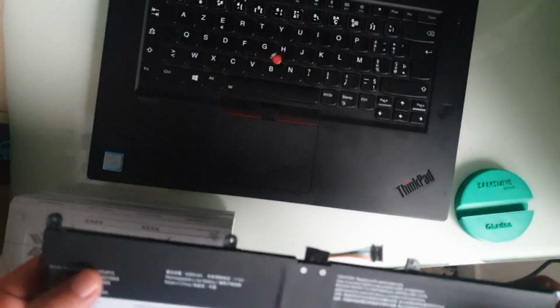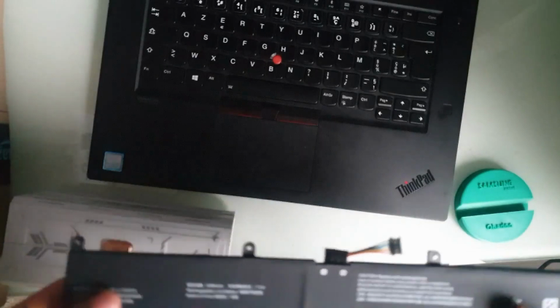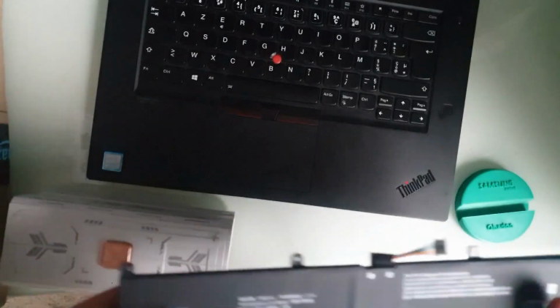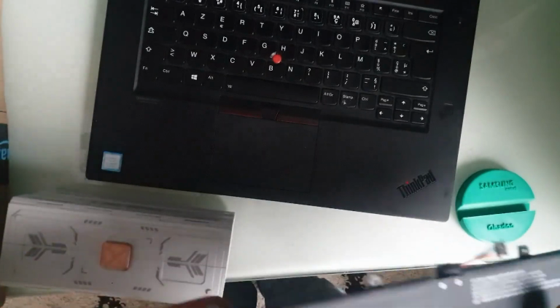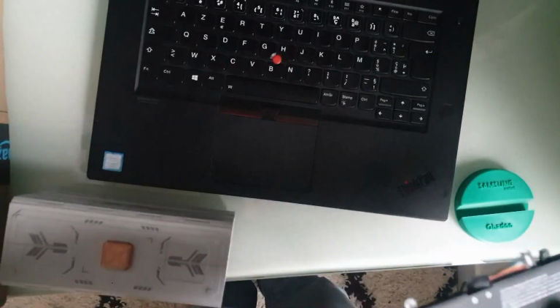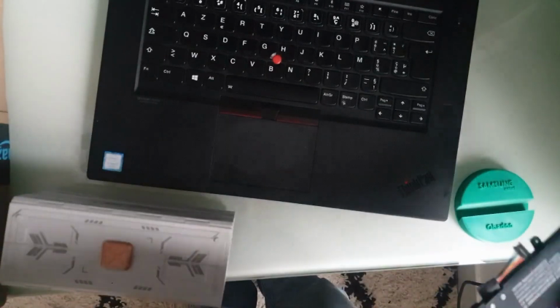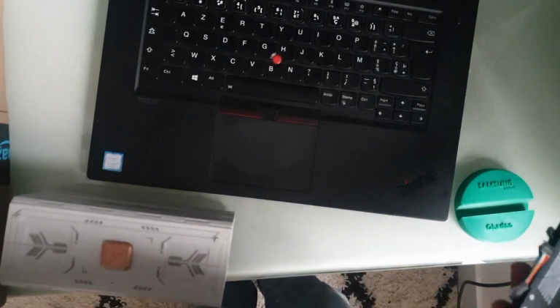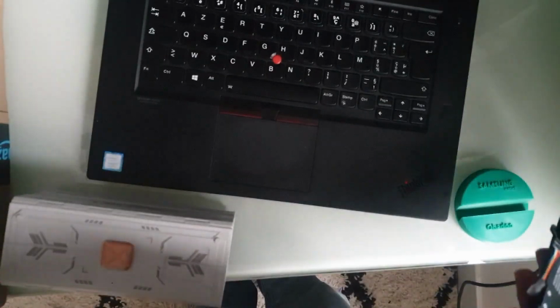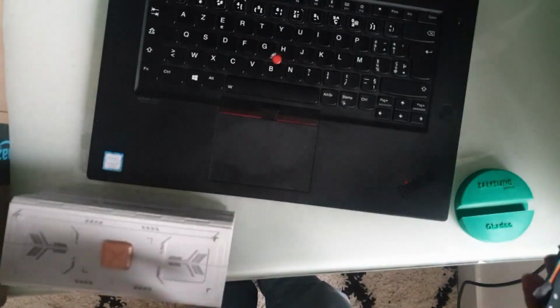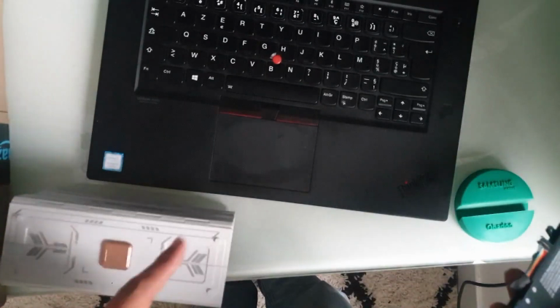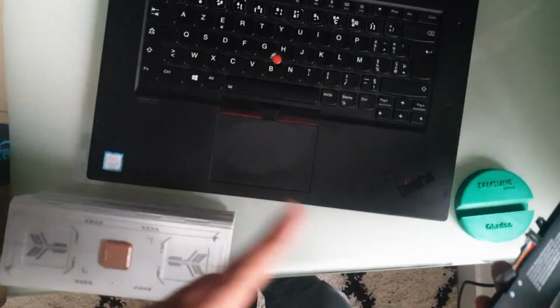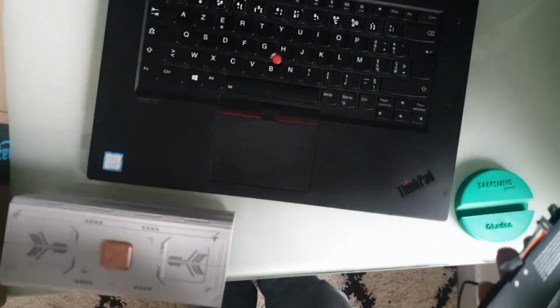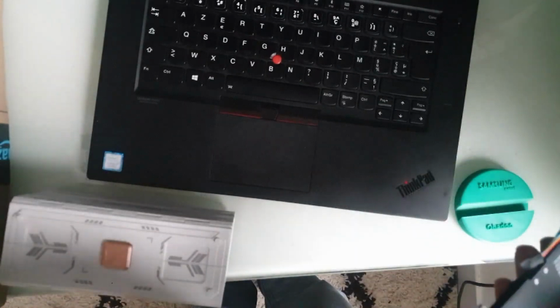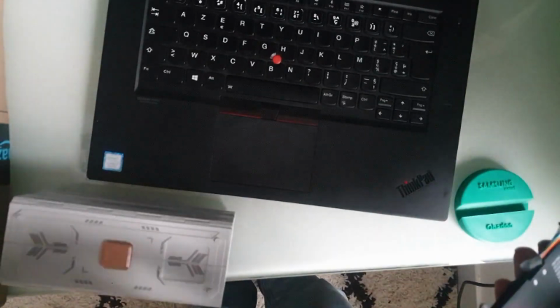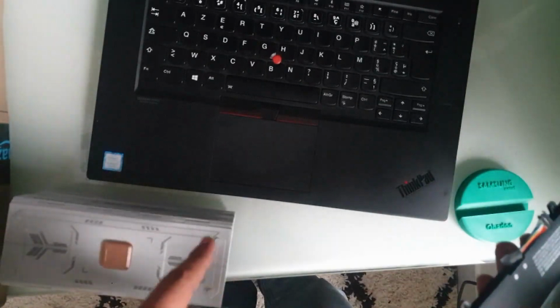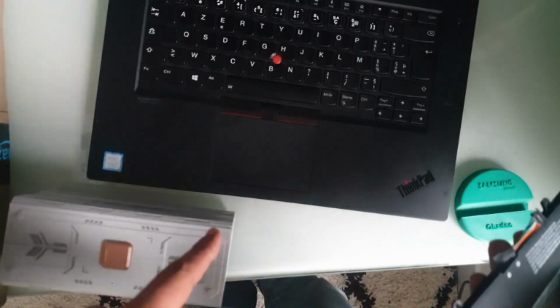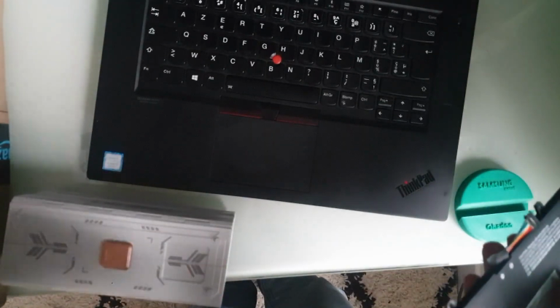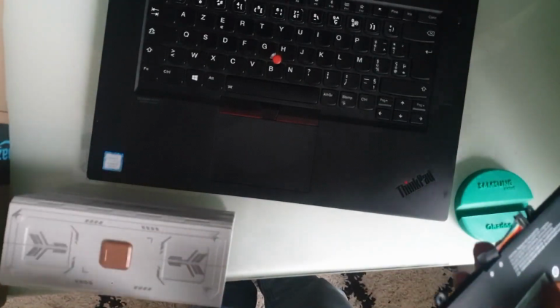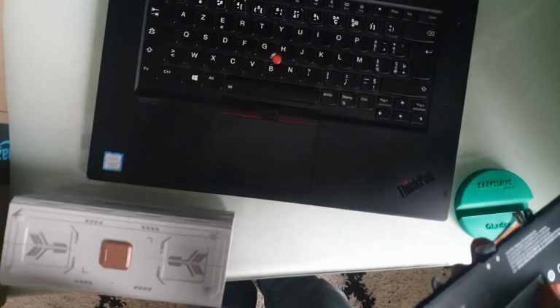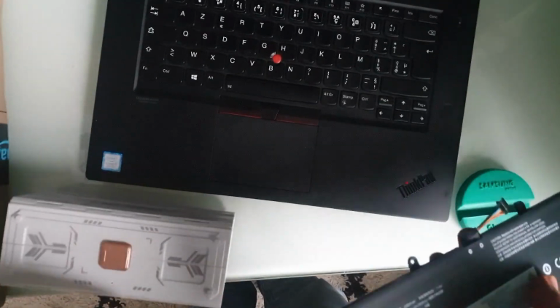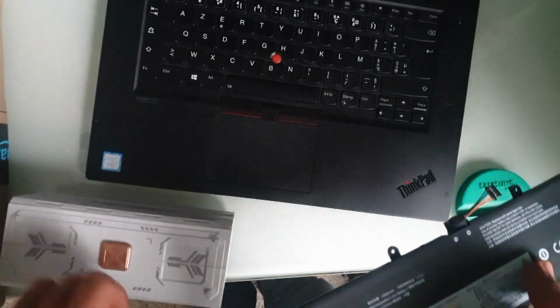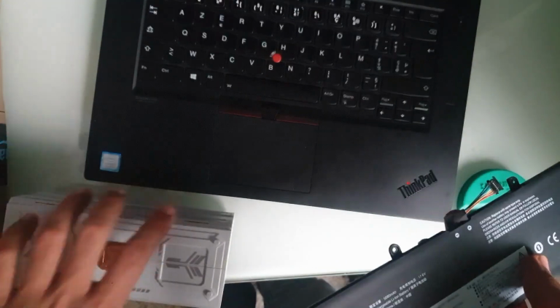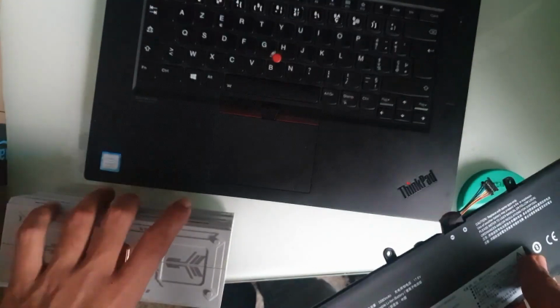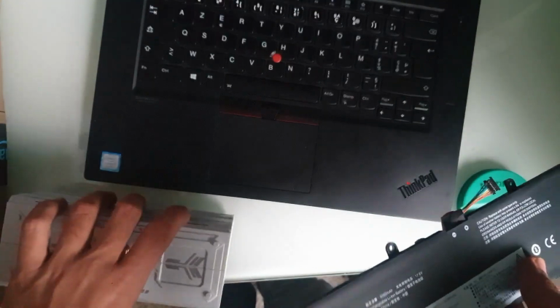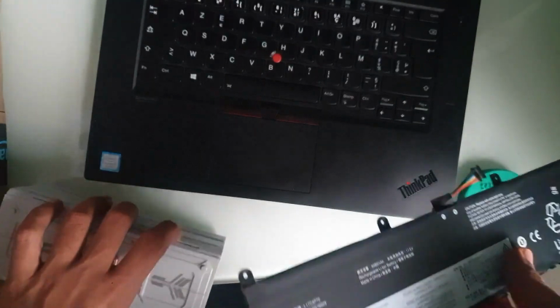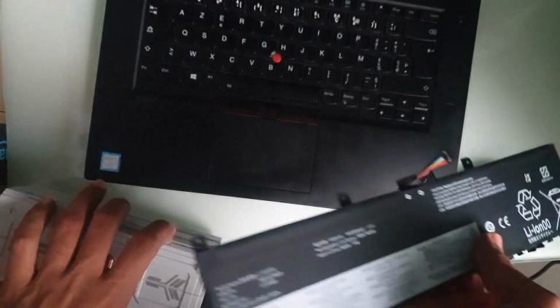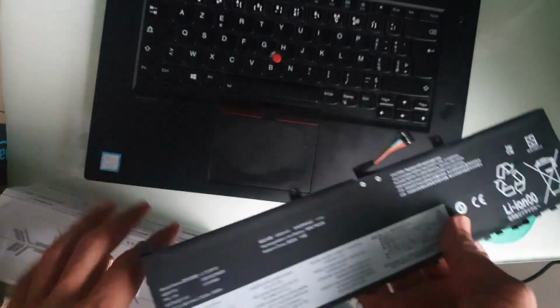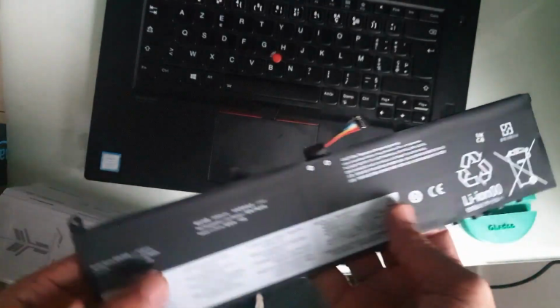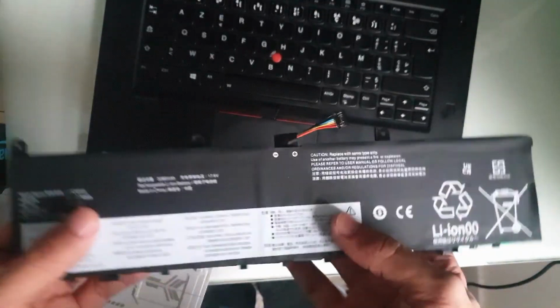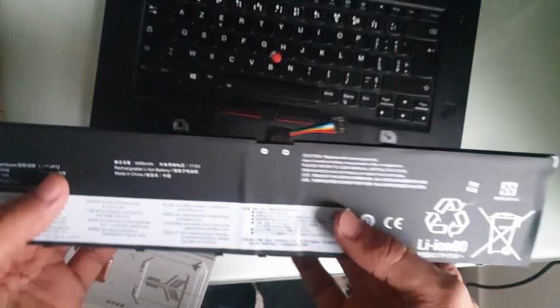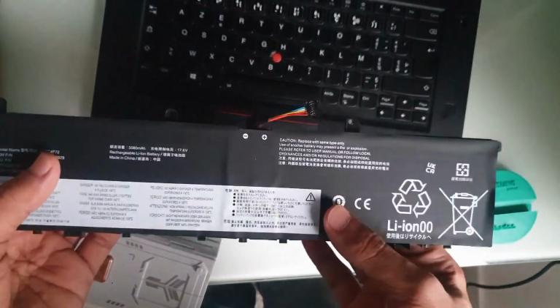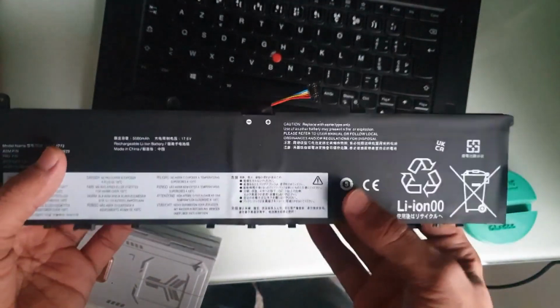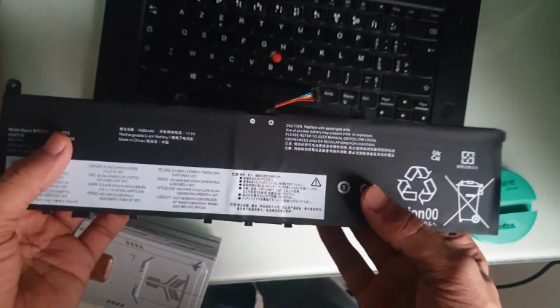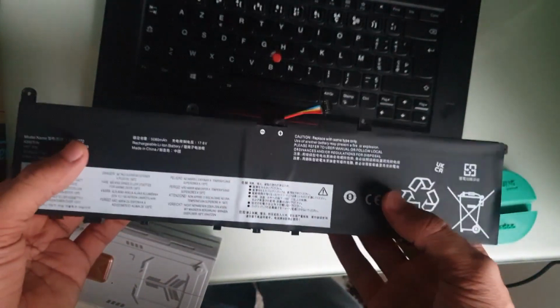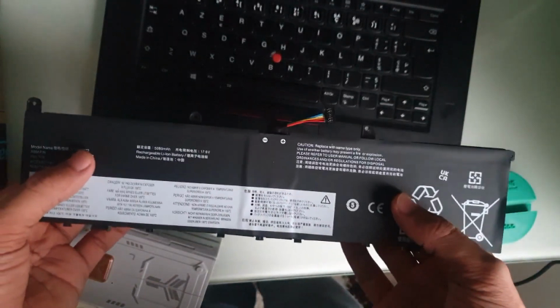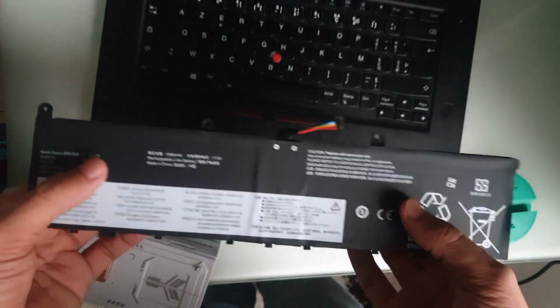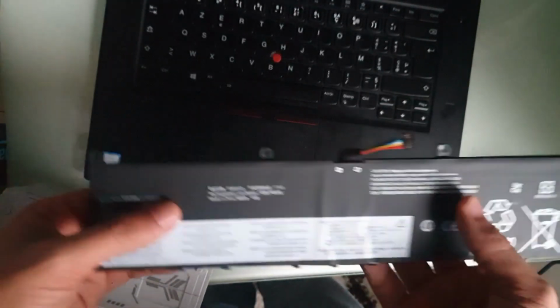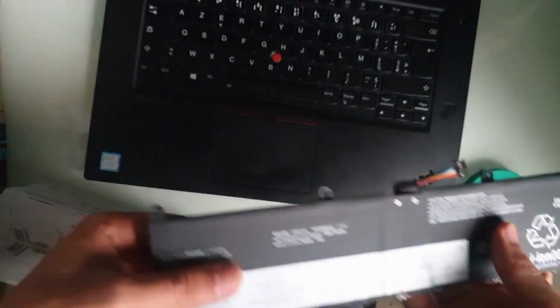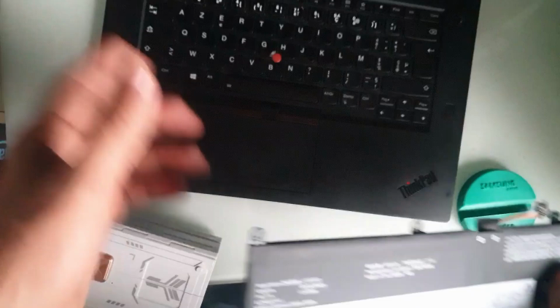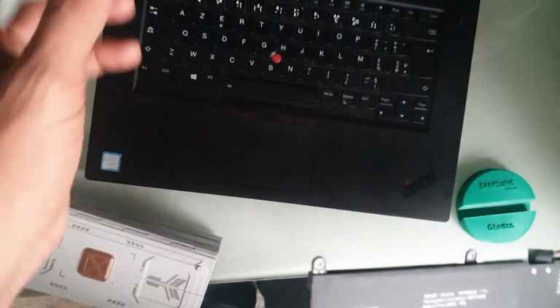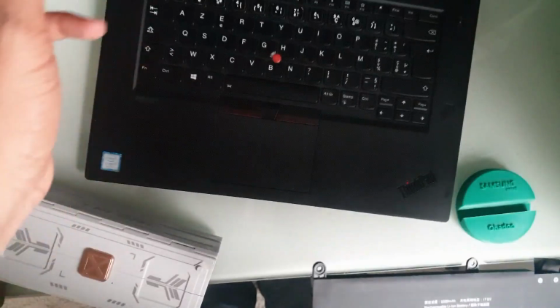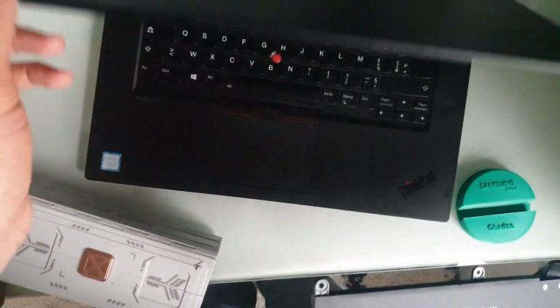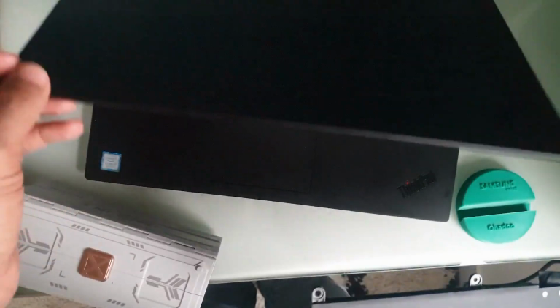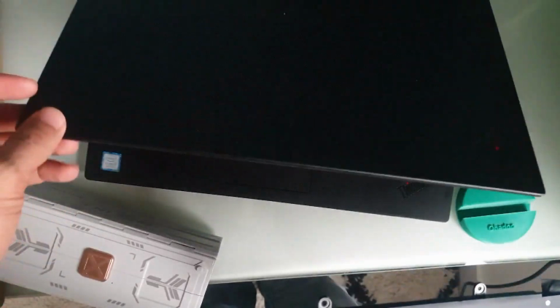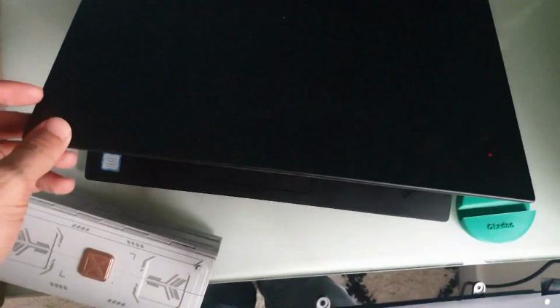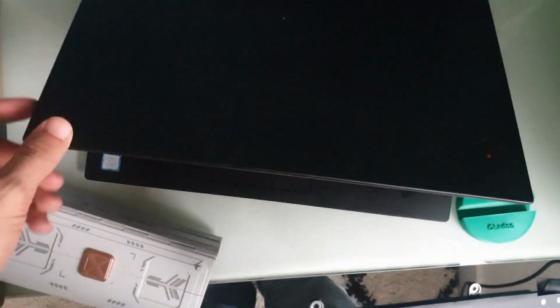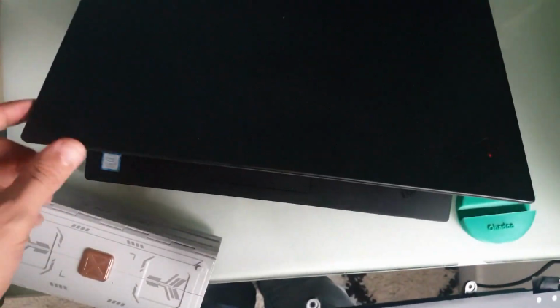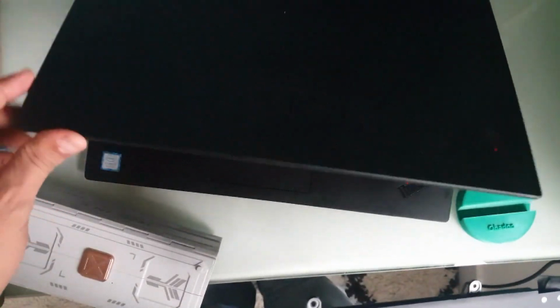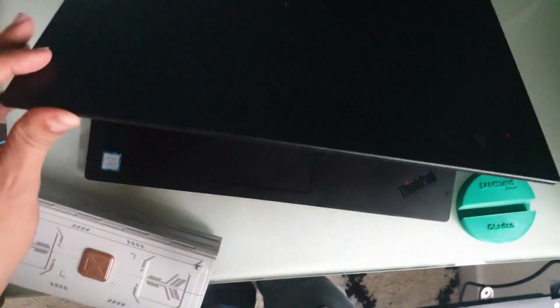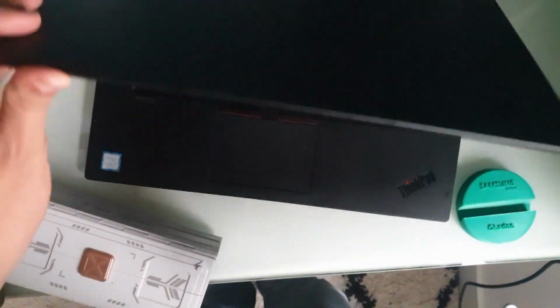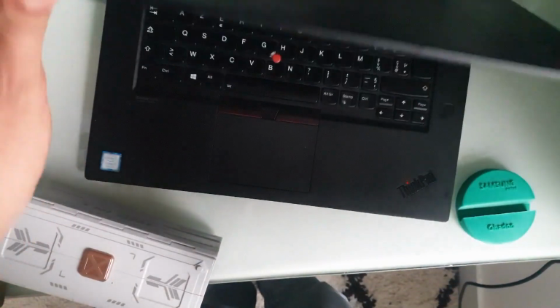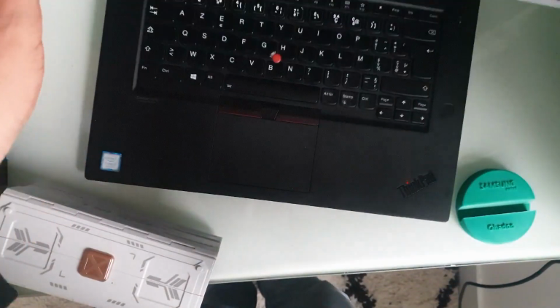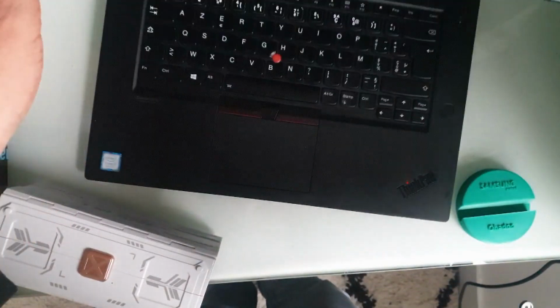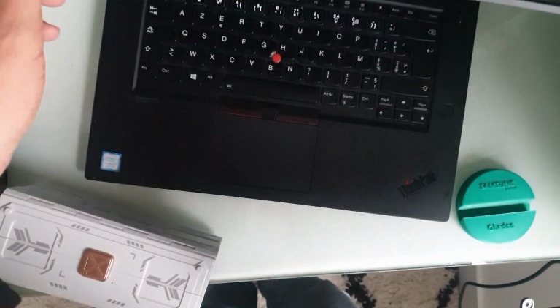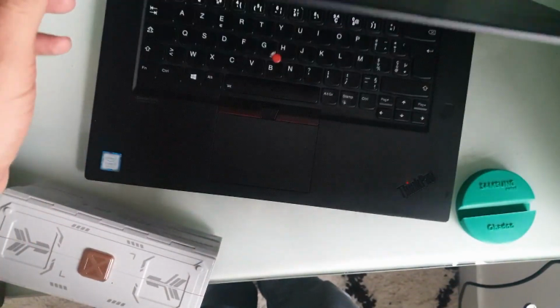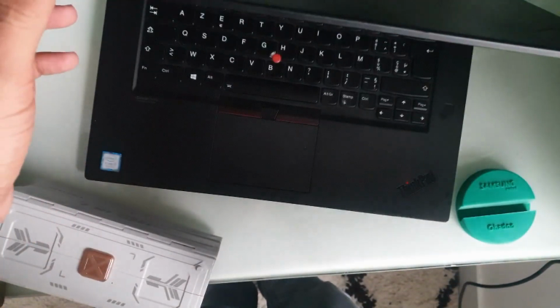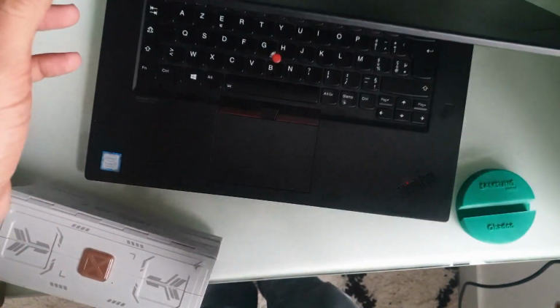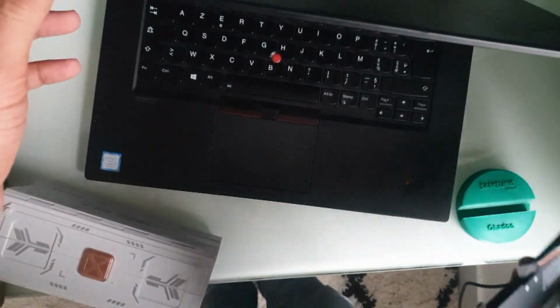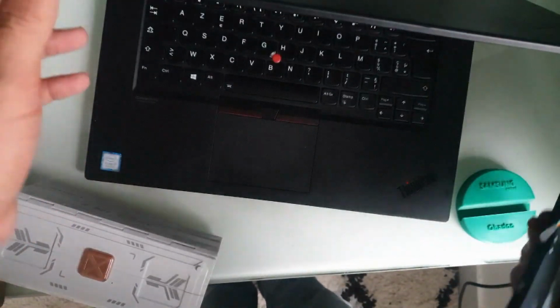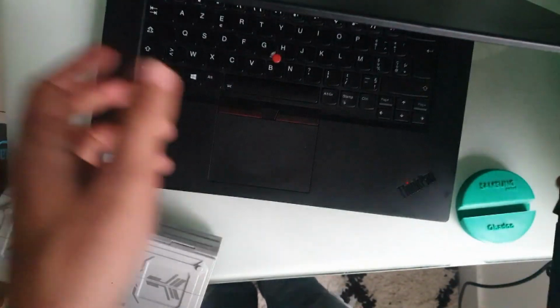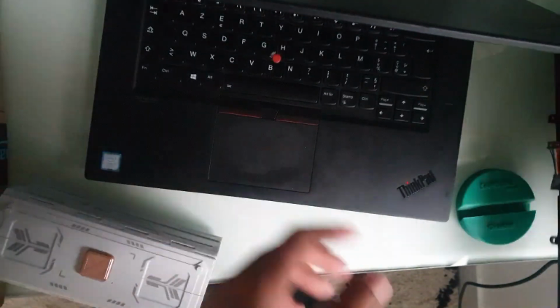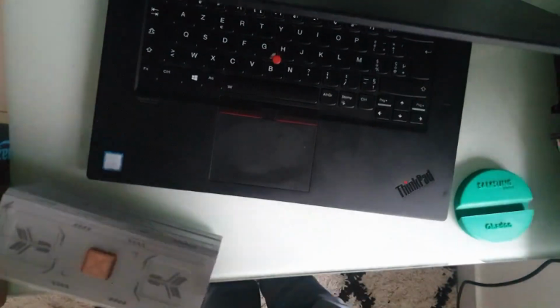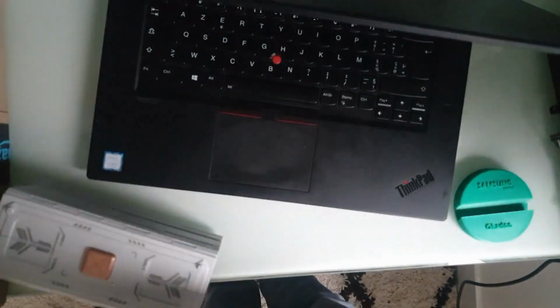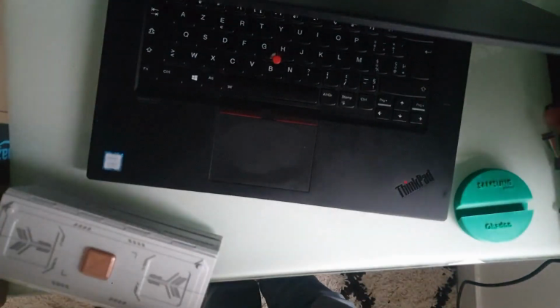Hello everyone. In this video we are going to replace the battery inside our ThinkPad — this is a ThinkPad P1 Gen 2.